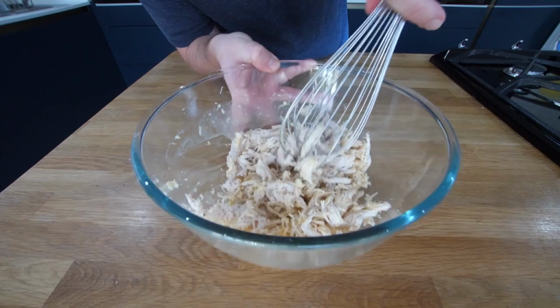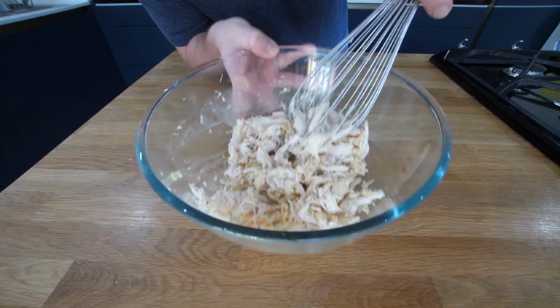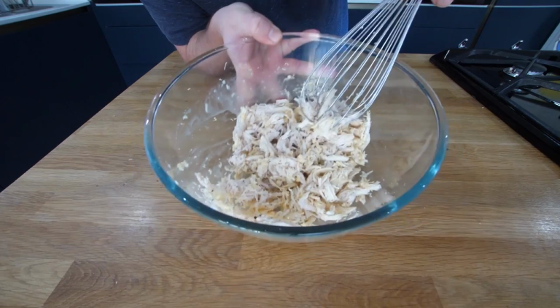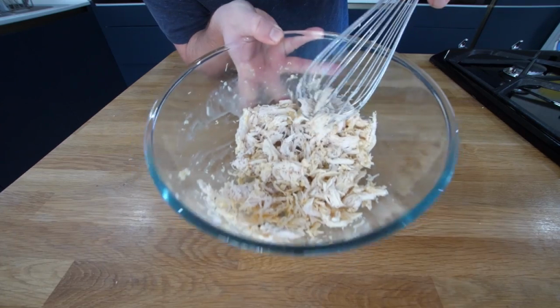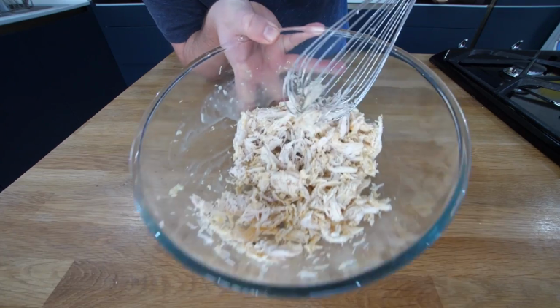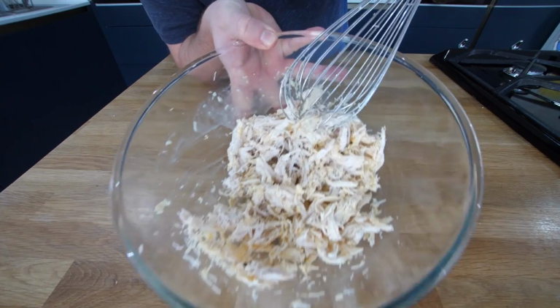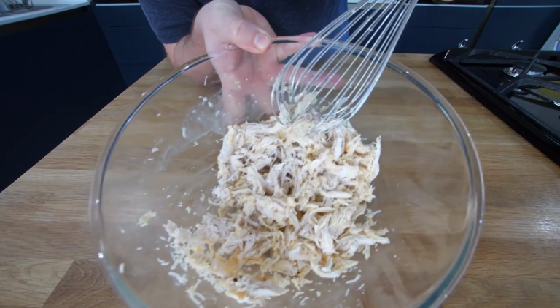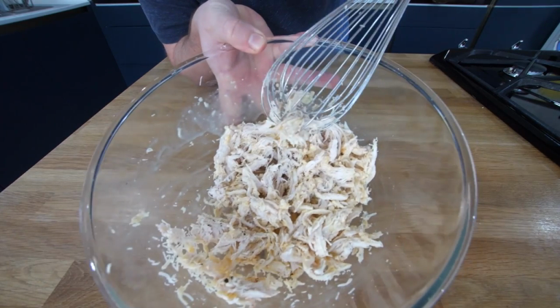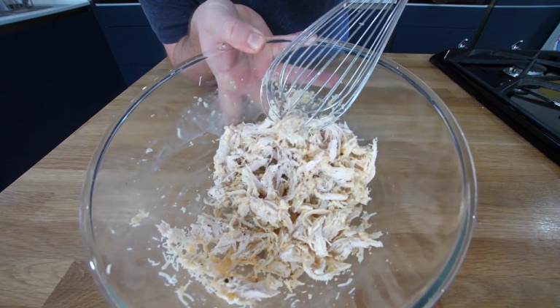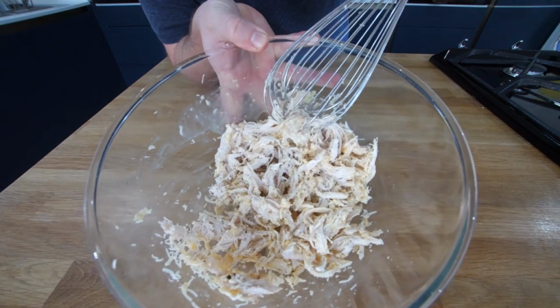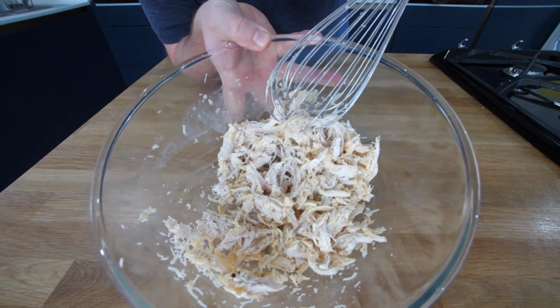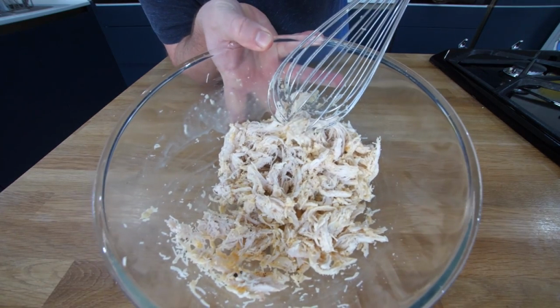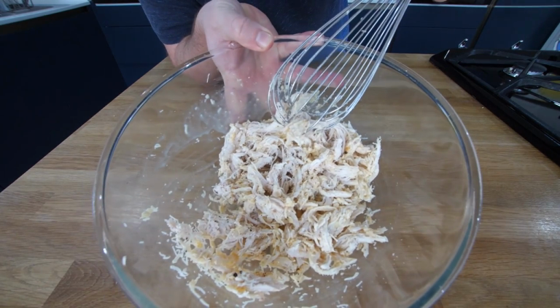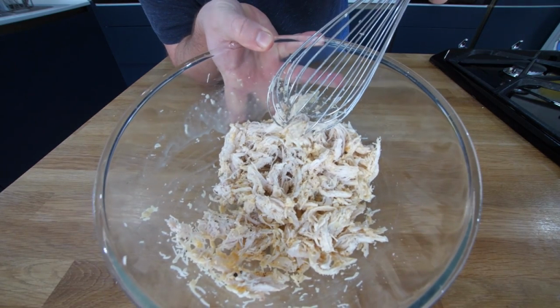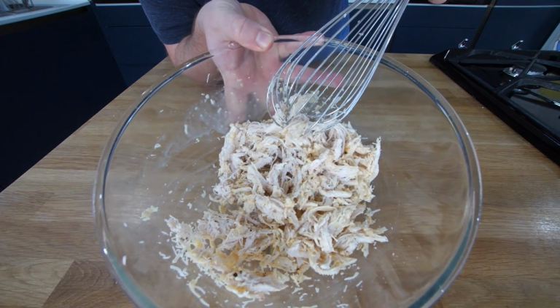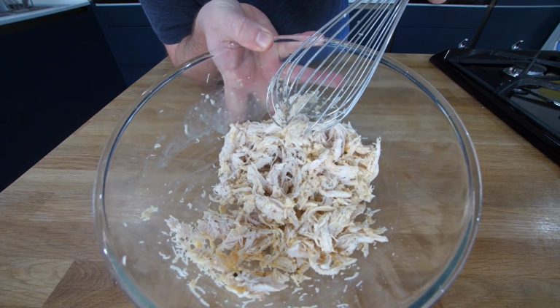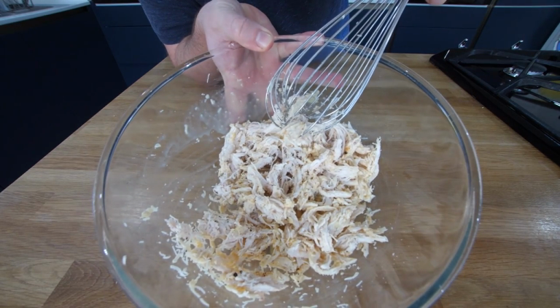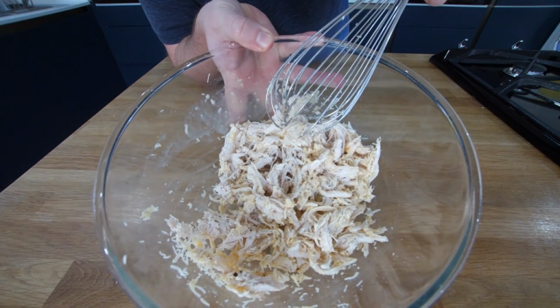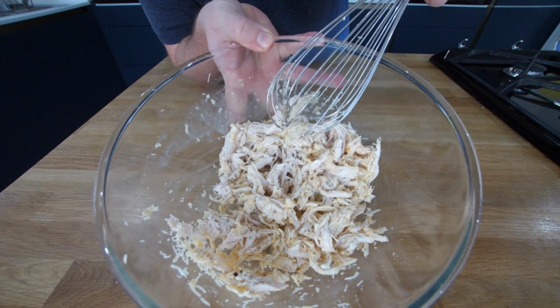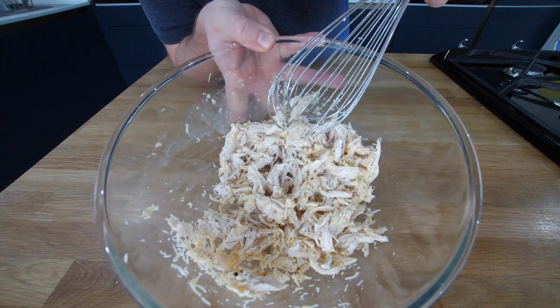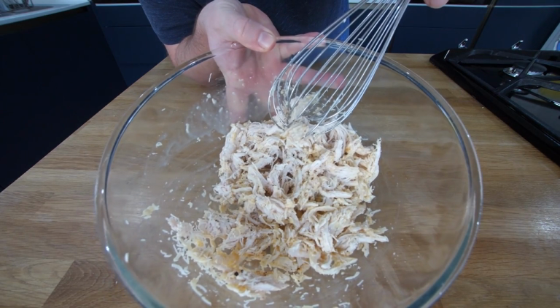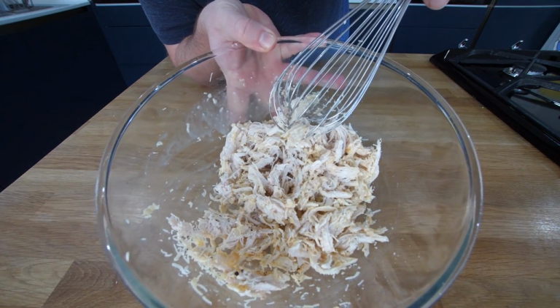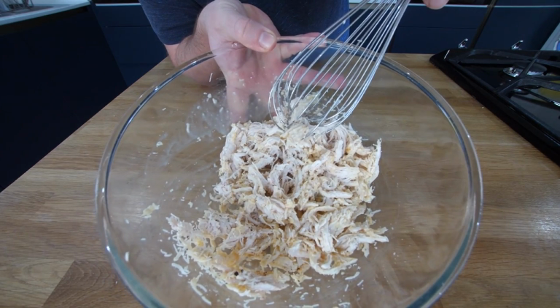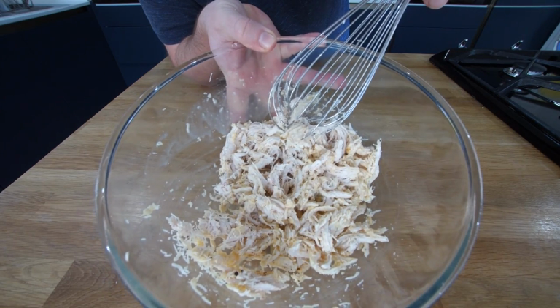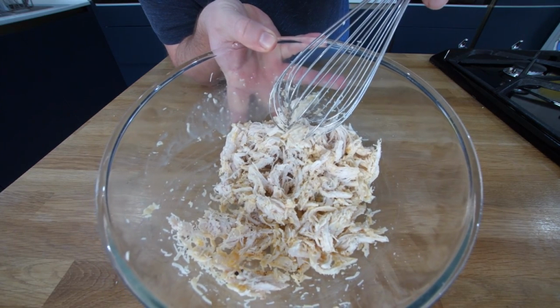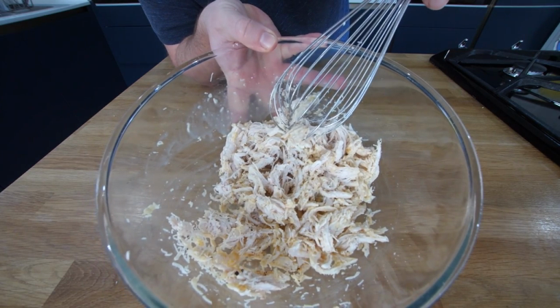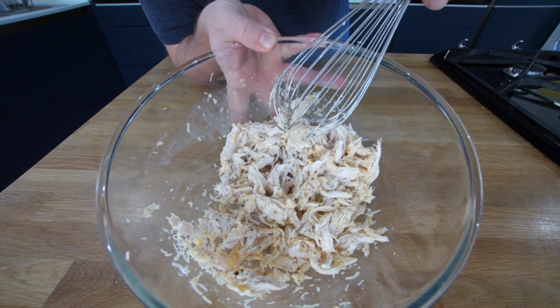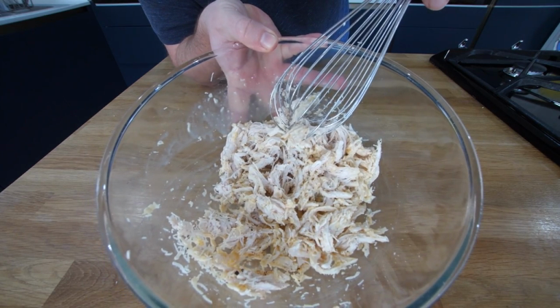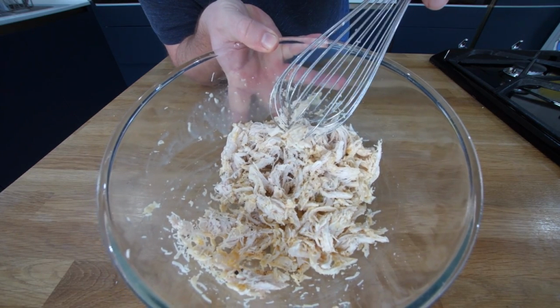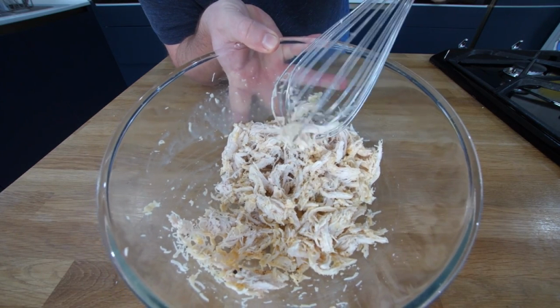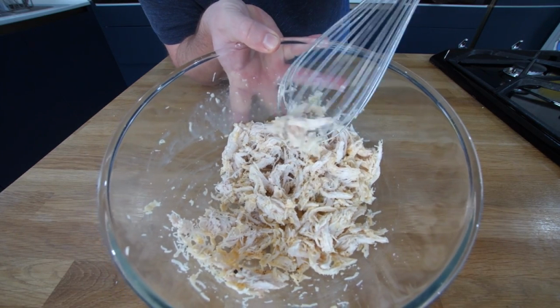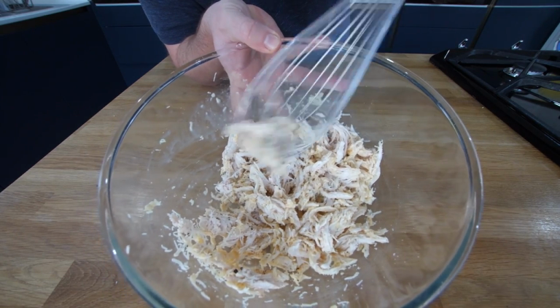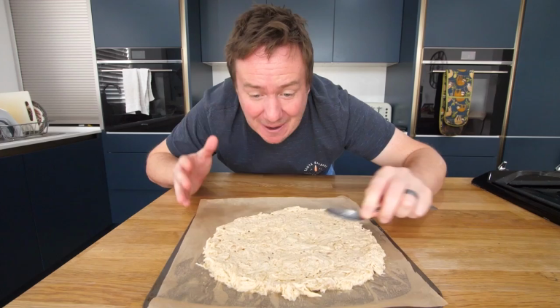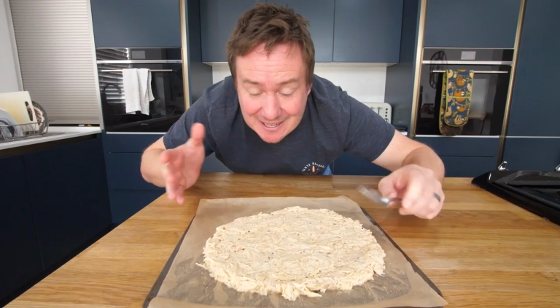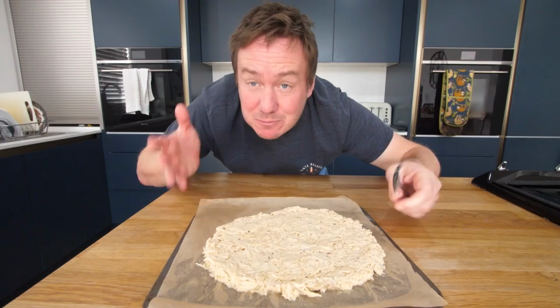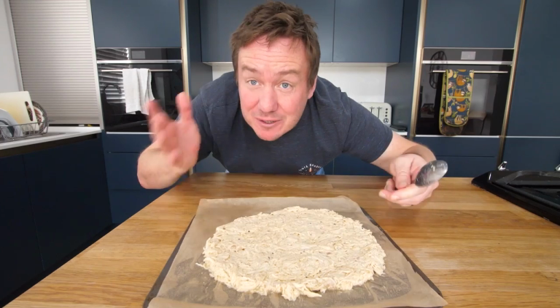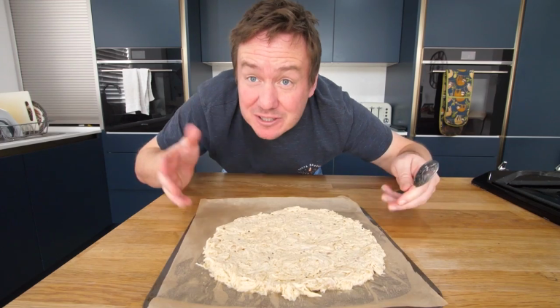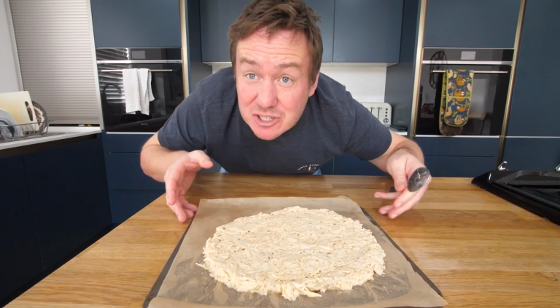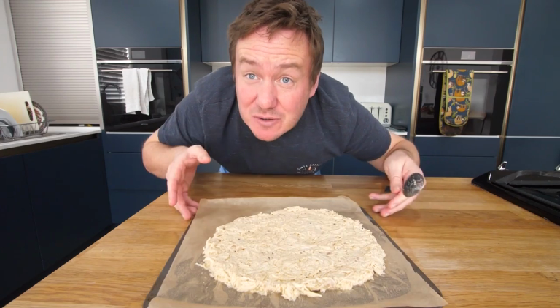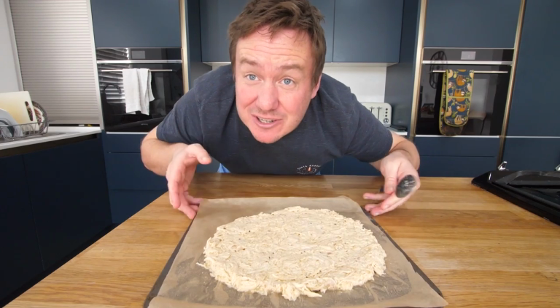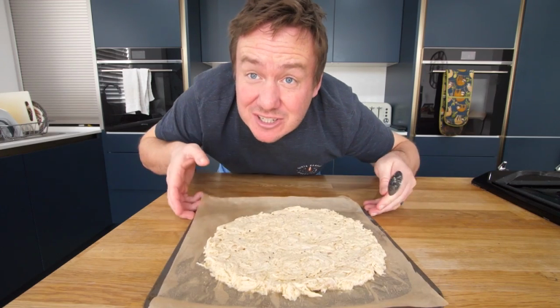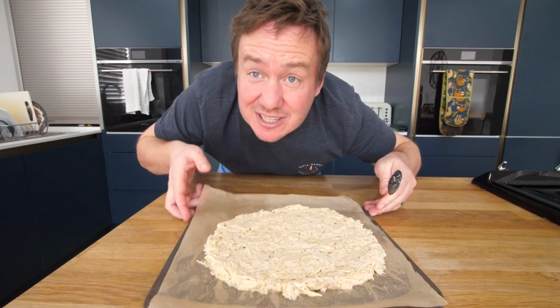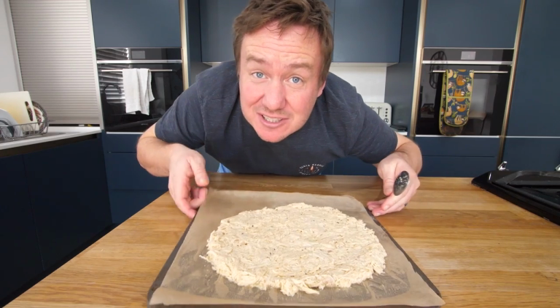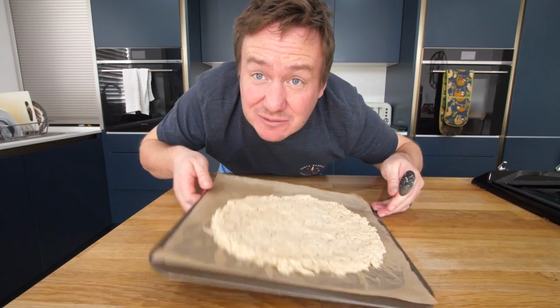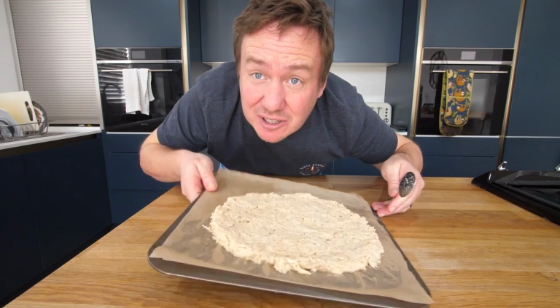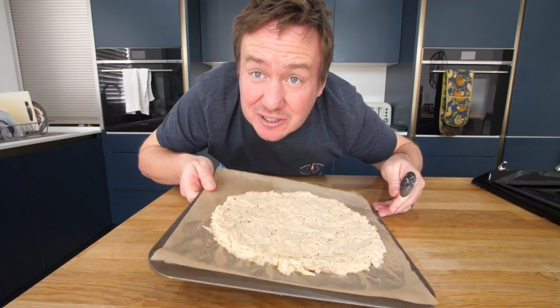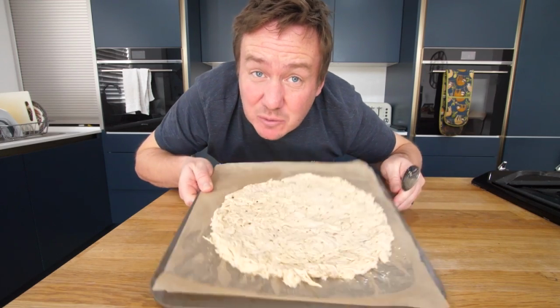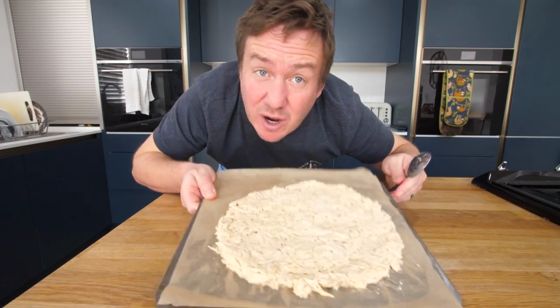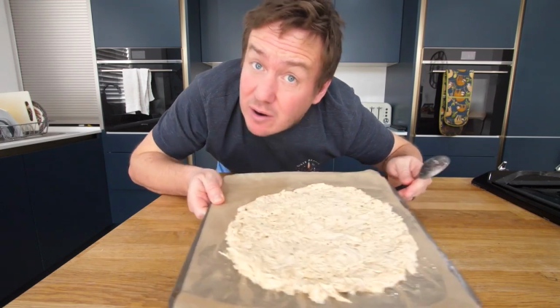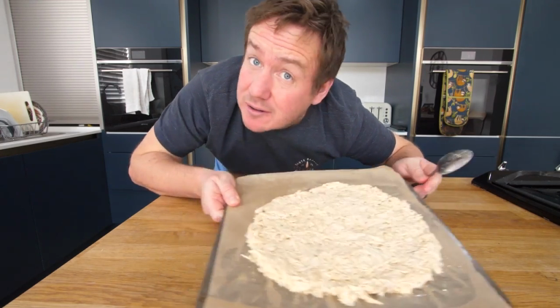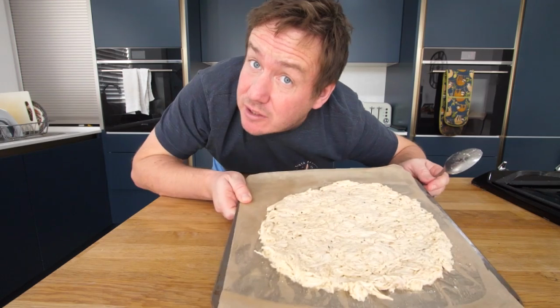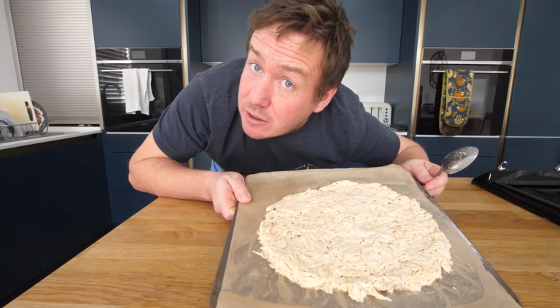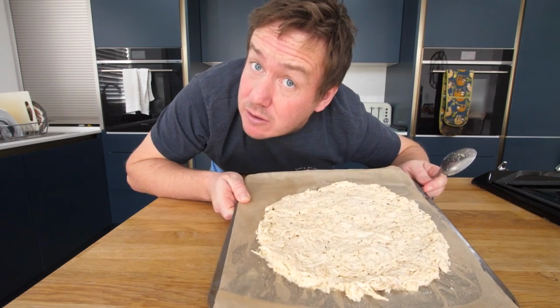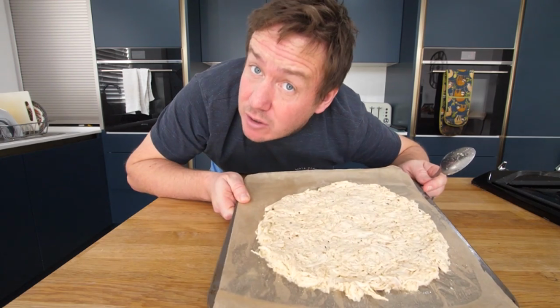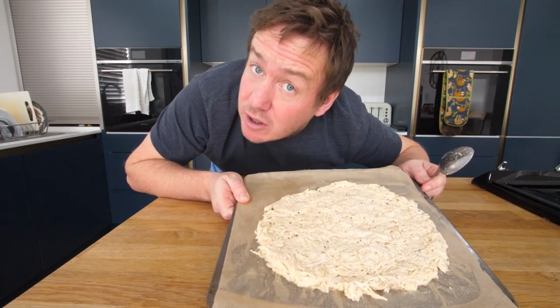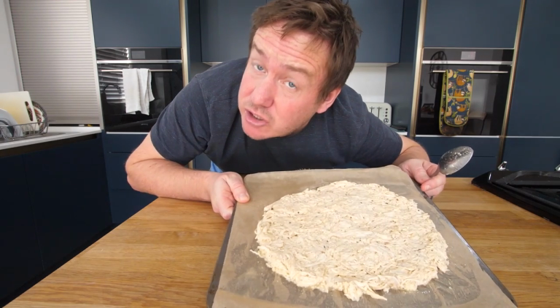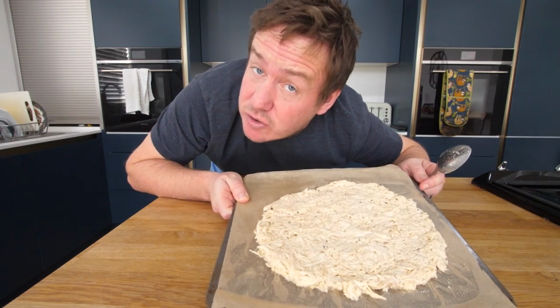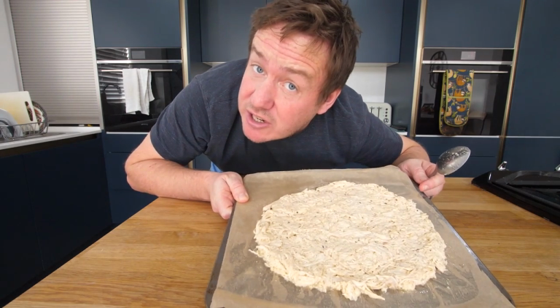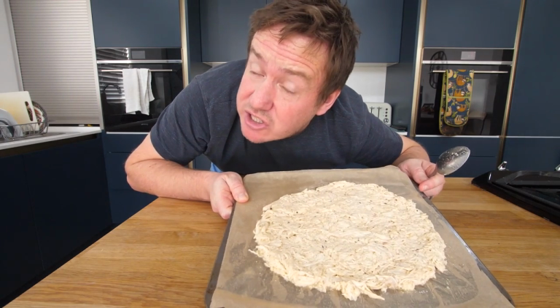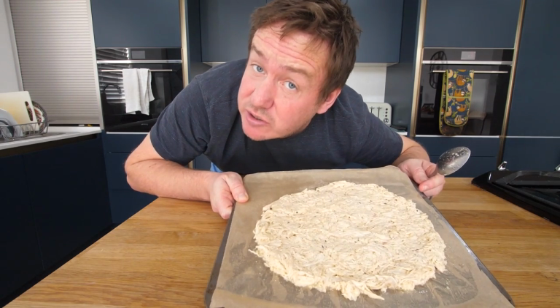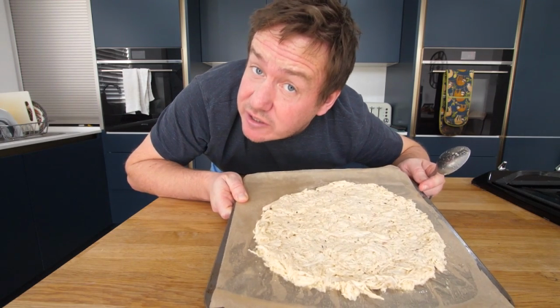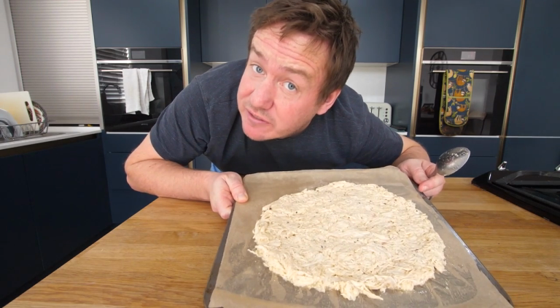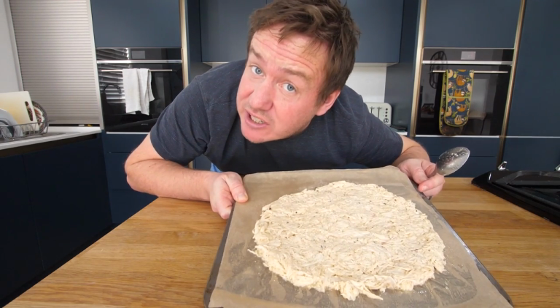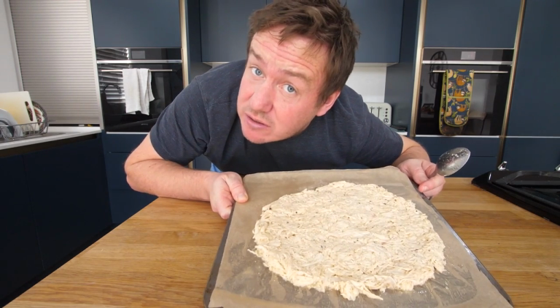You're looking at that now, you're thinking, yeah, that's definitely a pizza crust, right? It's one of the strangest things I've done in a while, and I've done a lot of strange cooking videos.